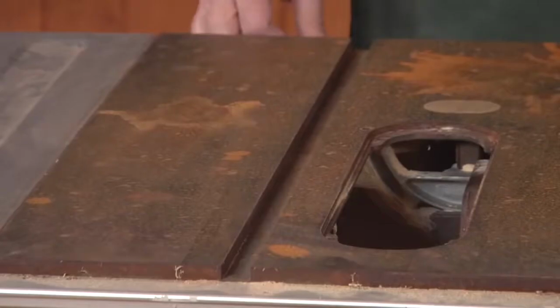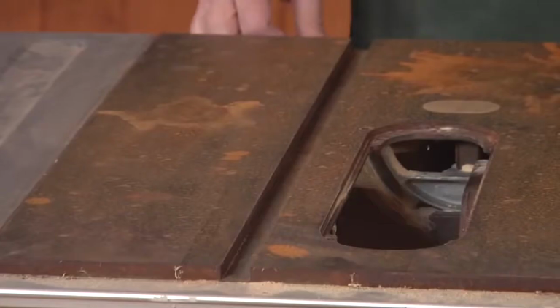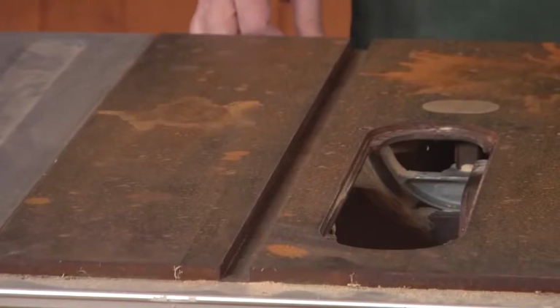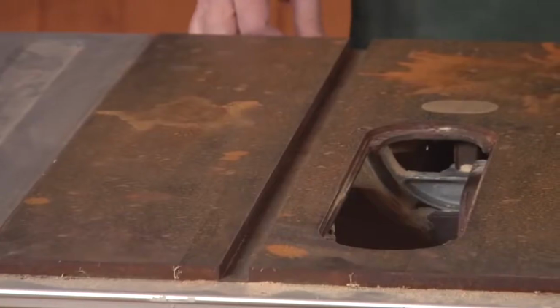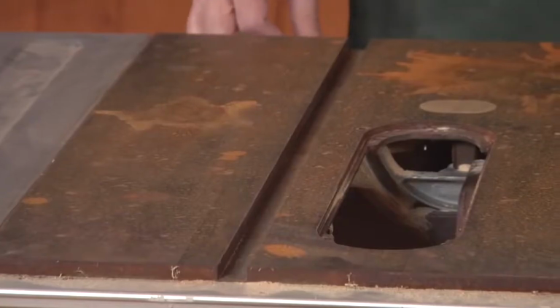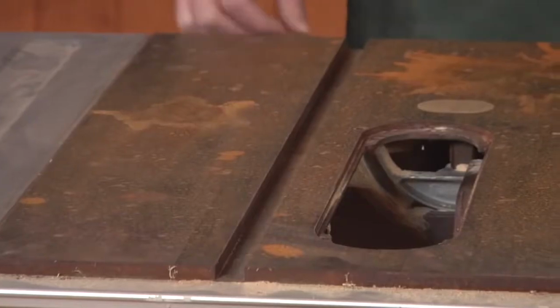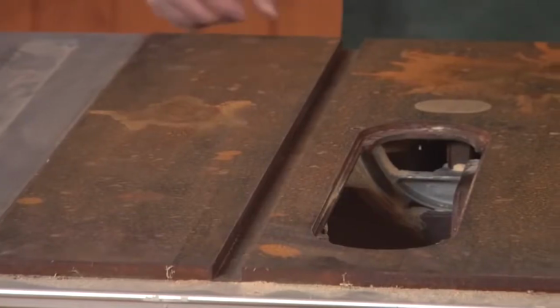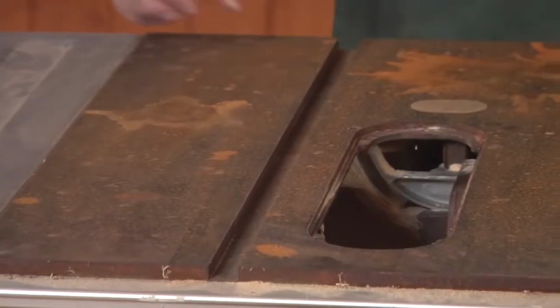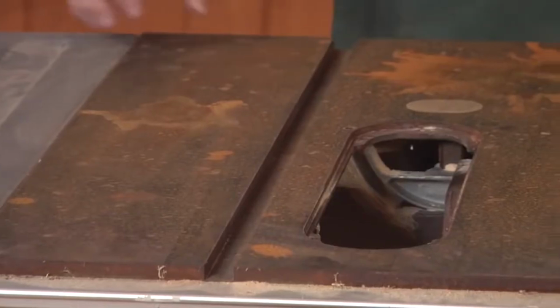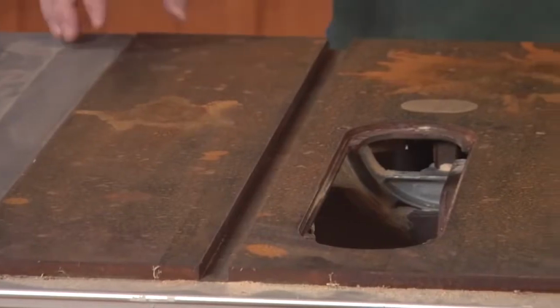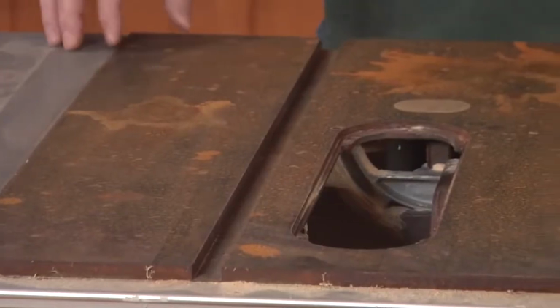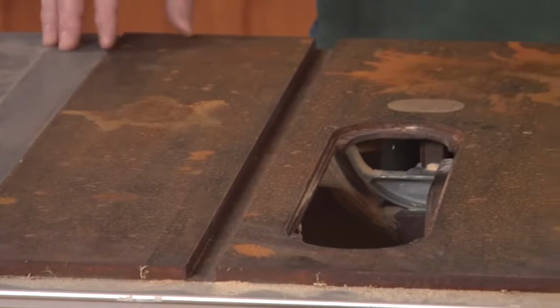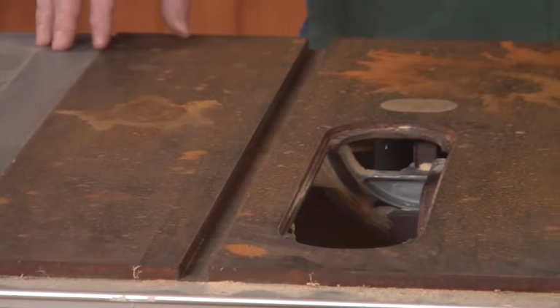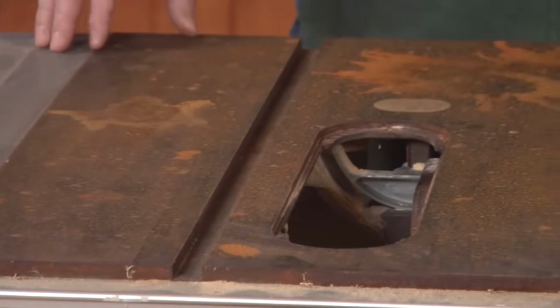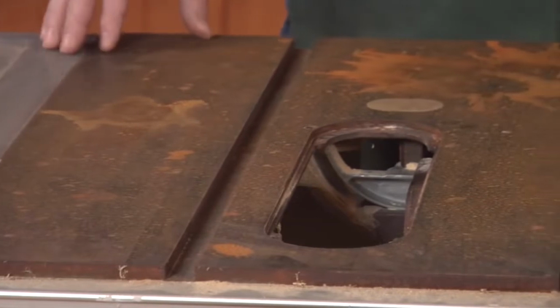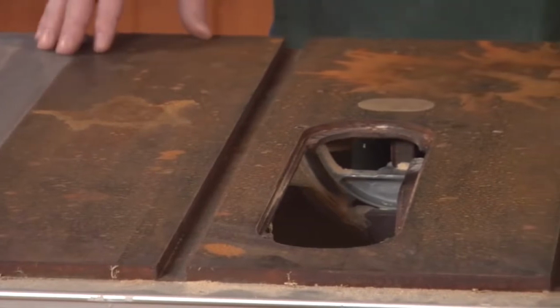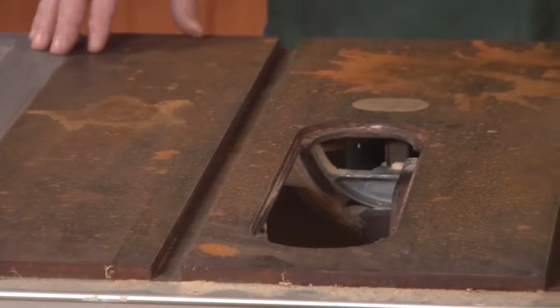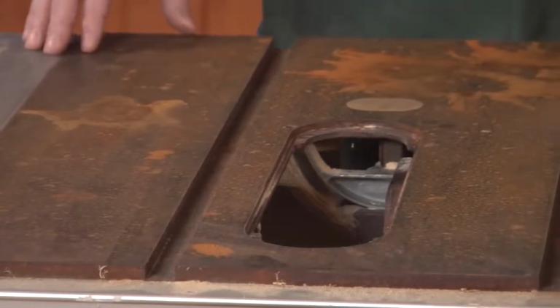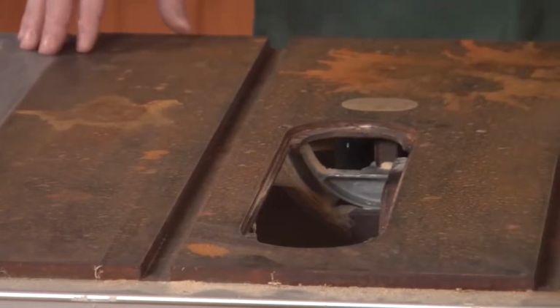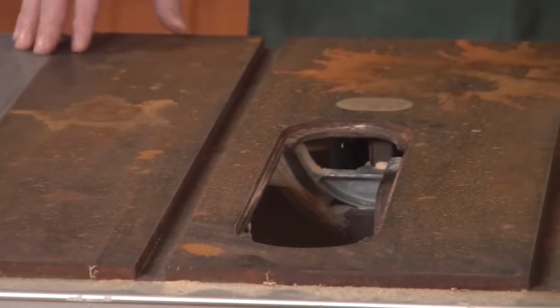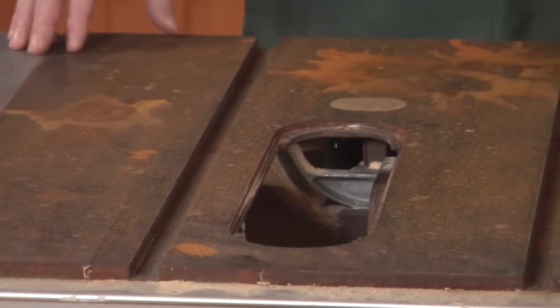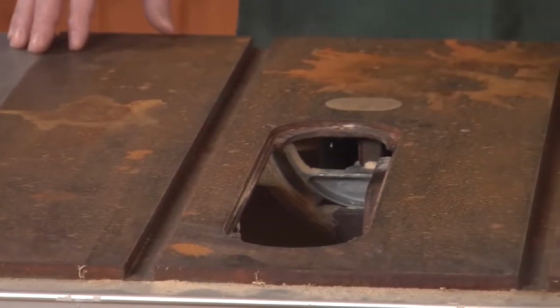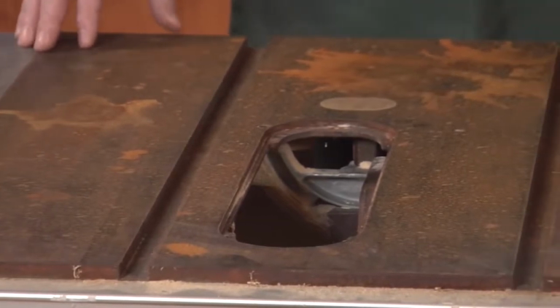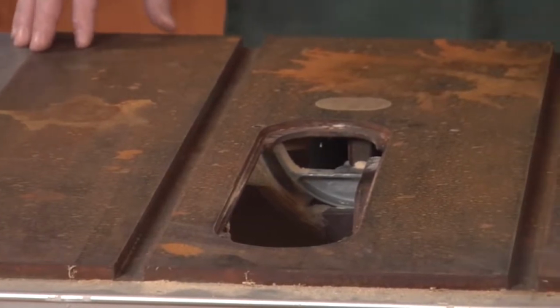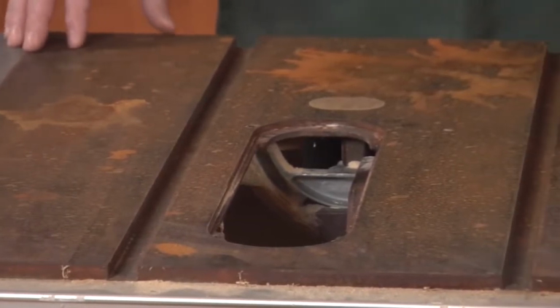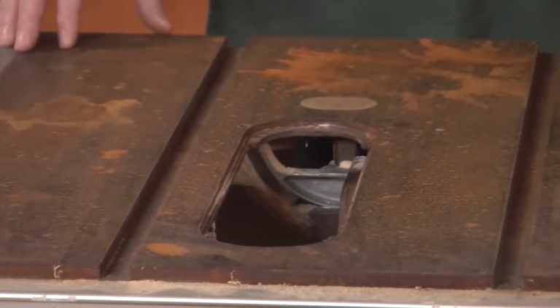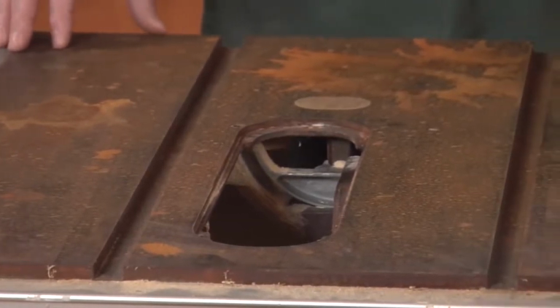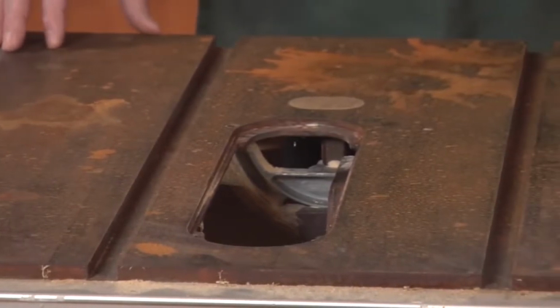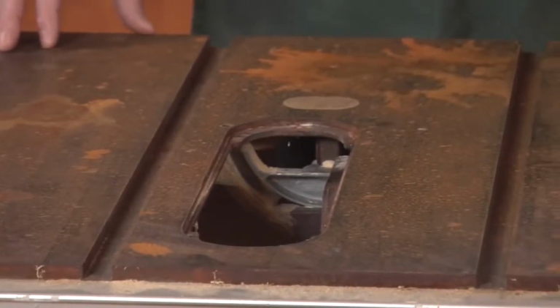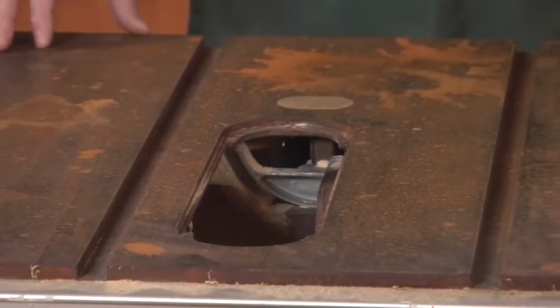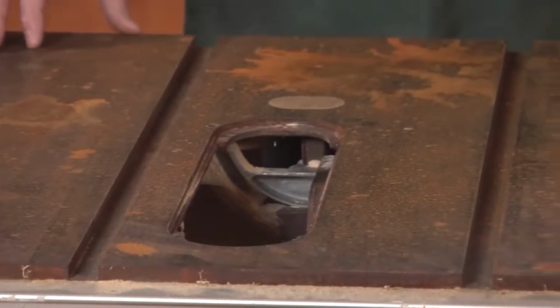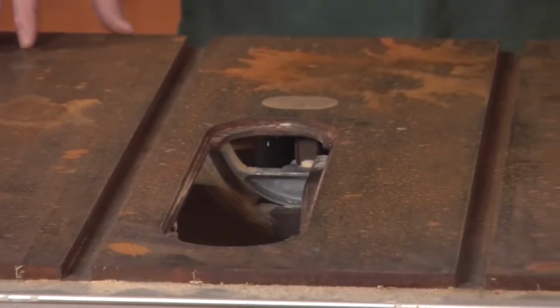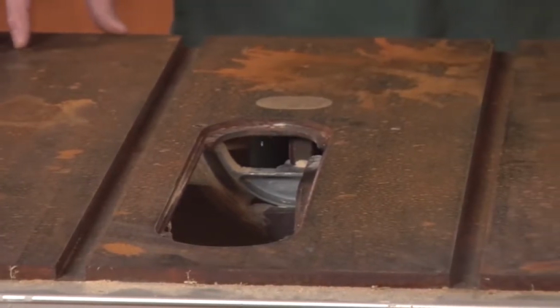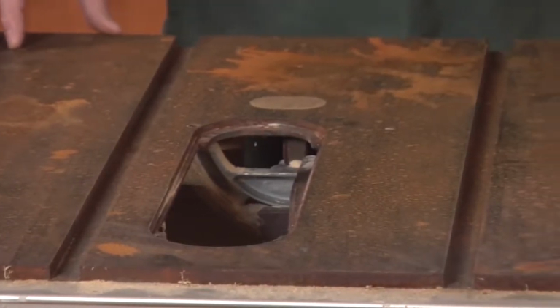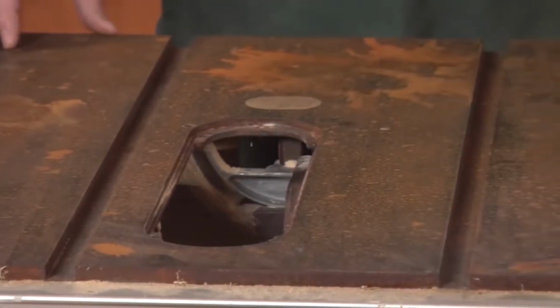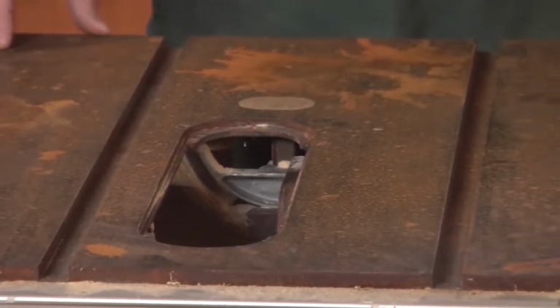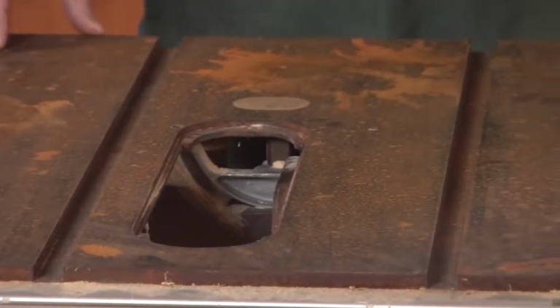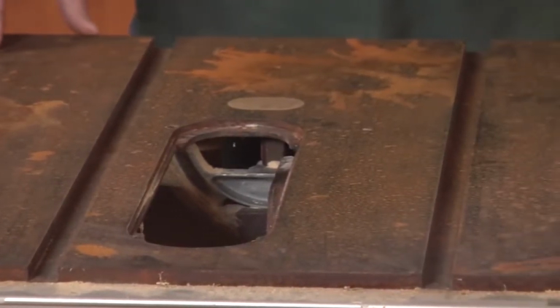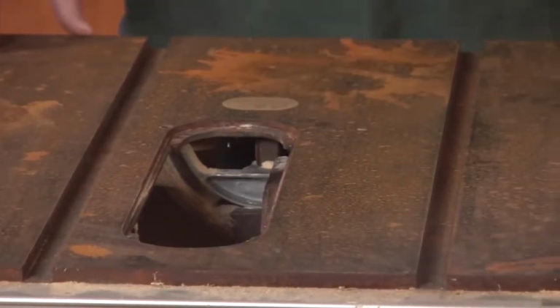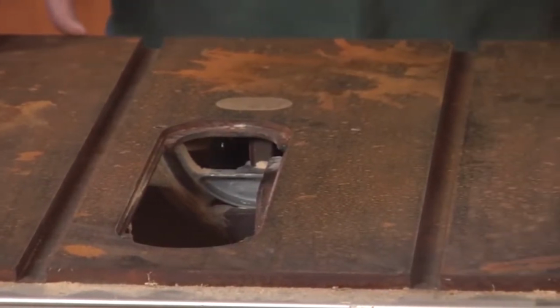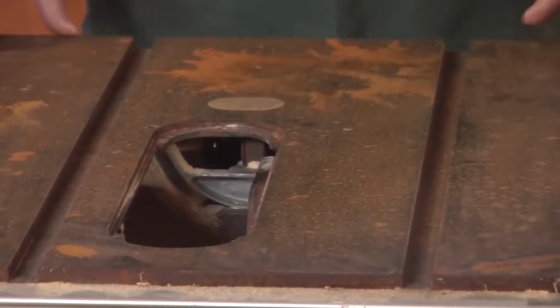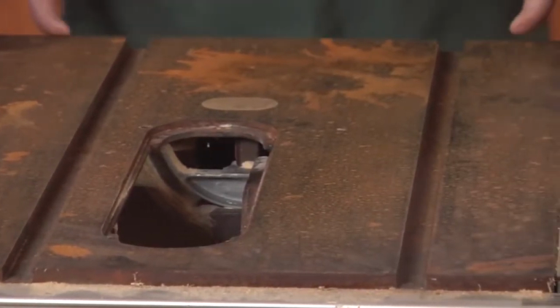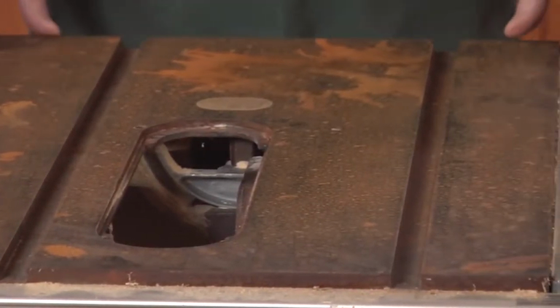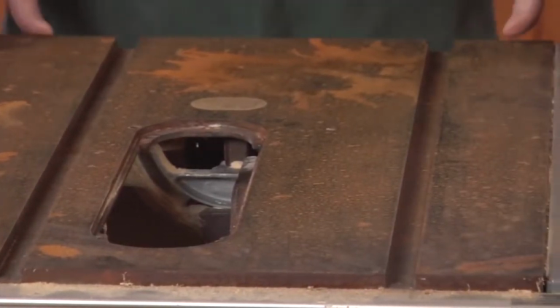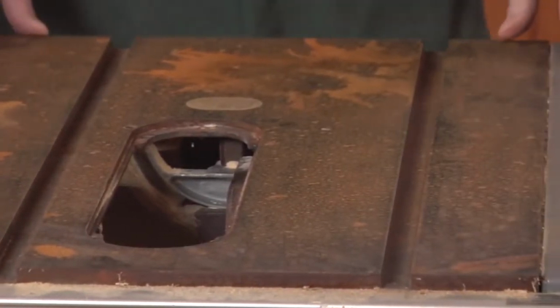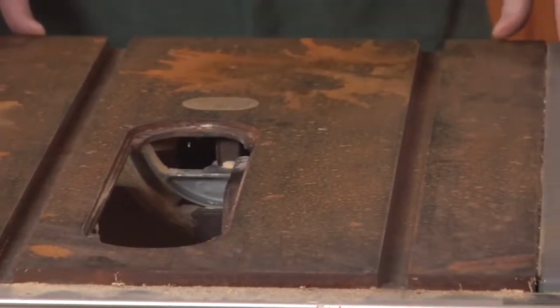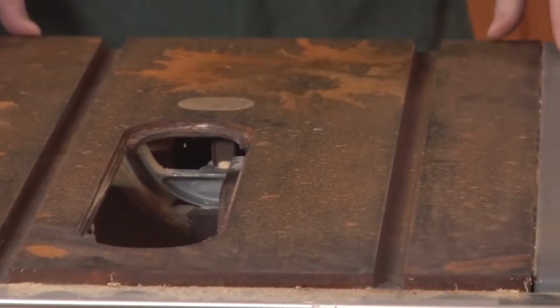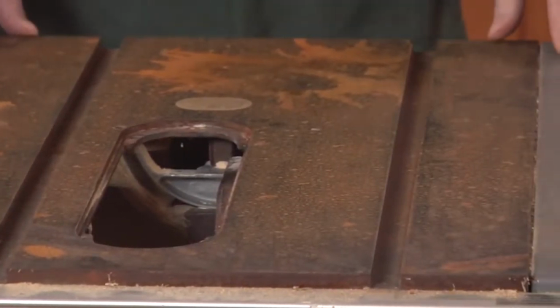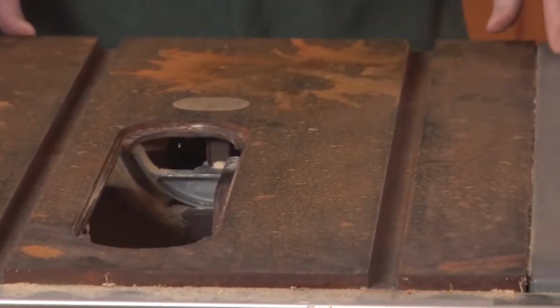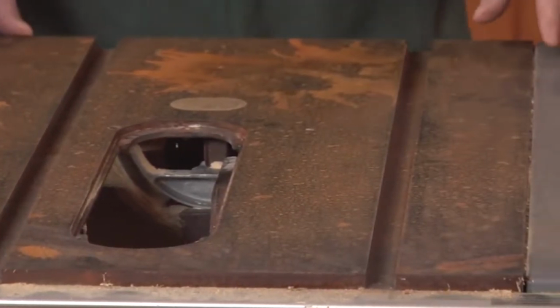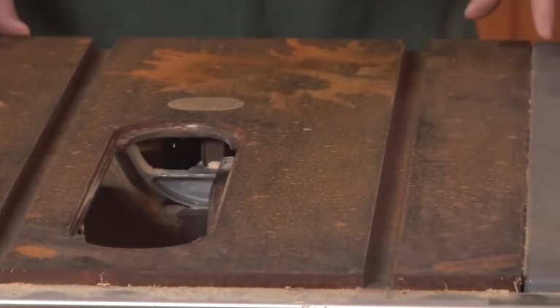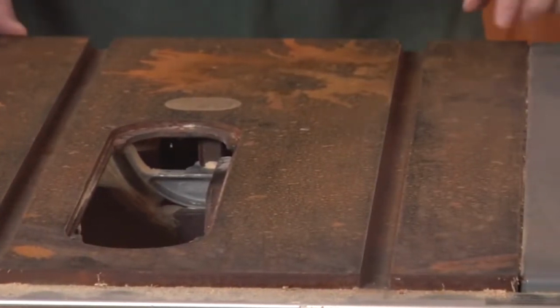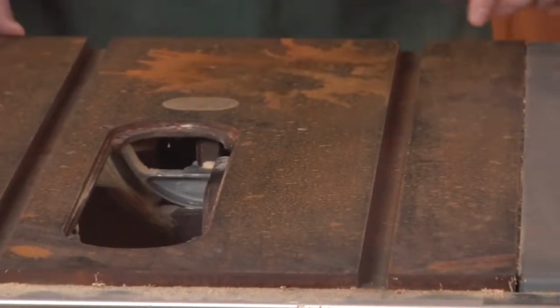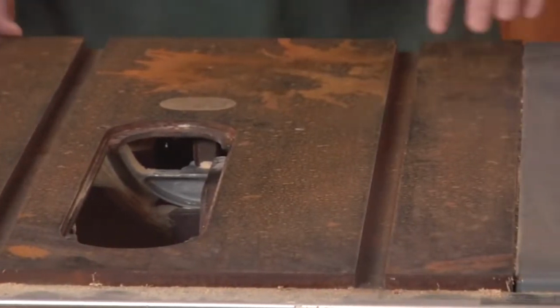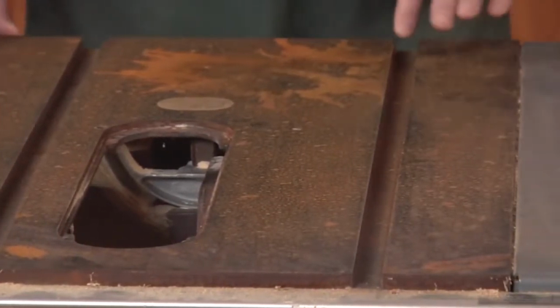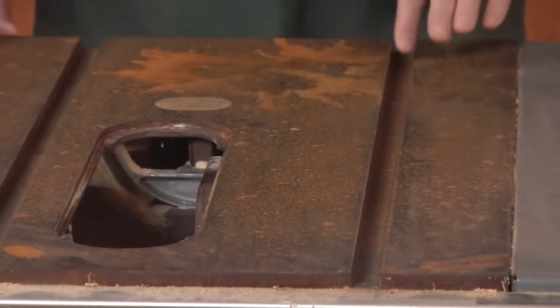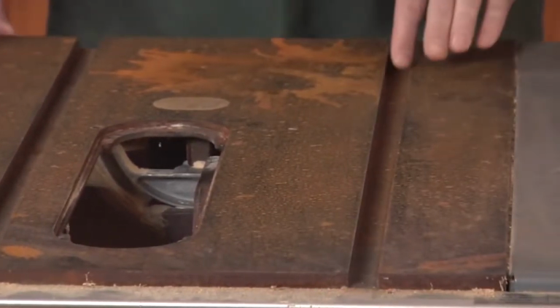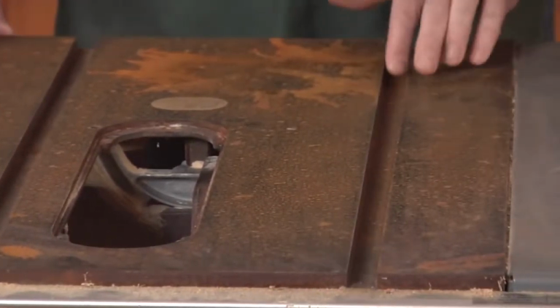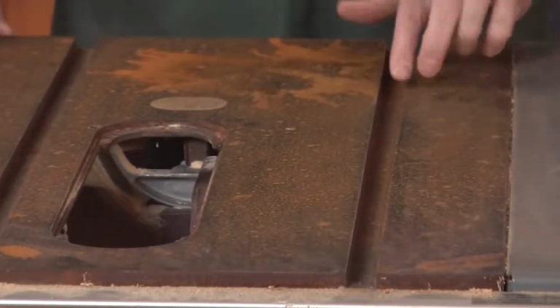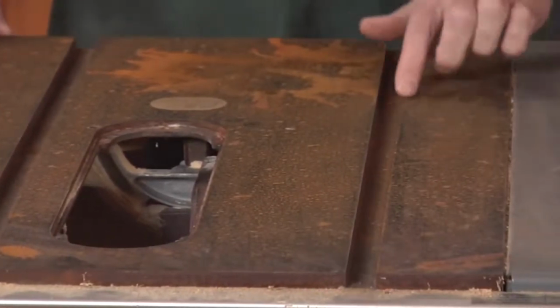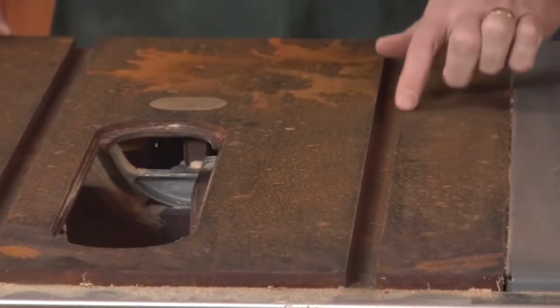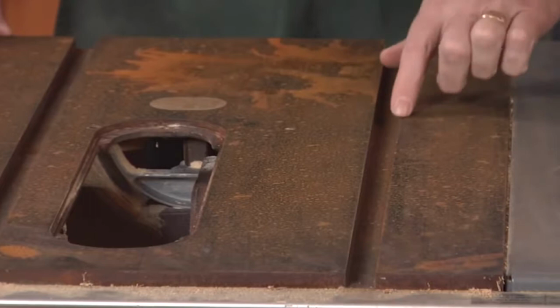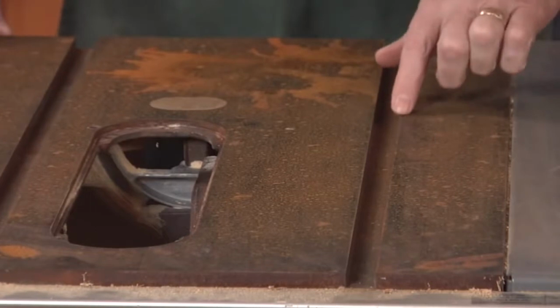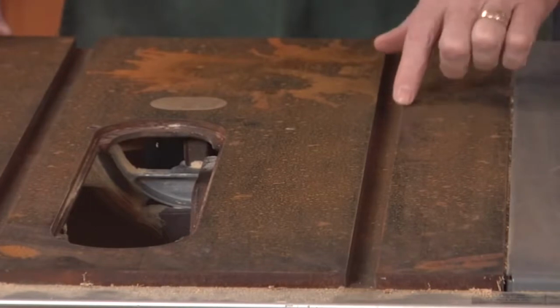There are a couple of methods for removing this rust and I'm going to show you one on each tool. For the table saw I'm going to use a chemical remover — there are a couple on the market that I like to use.